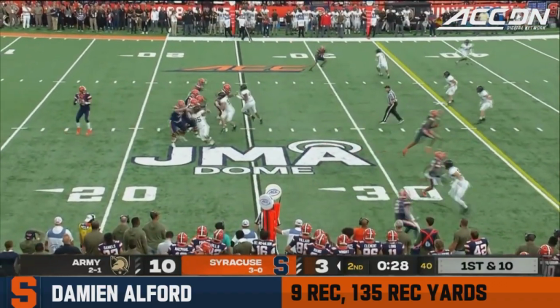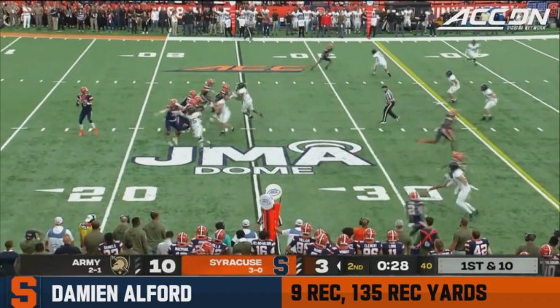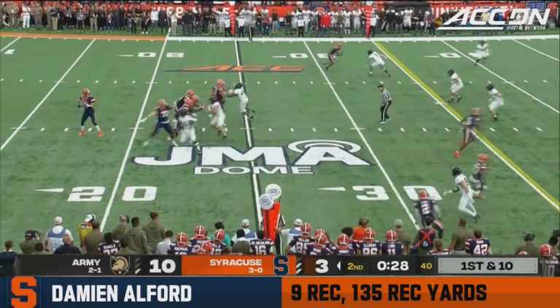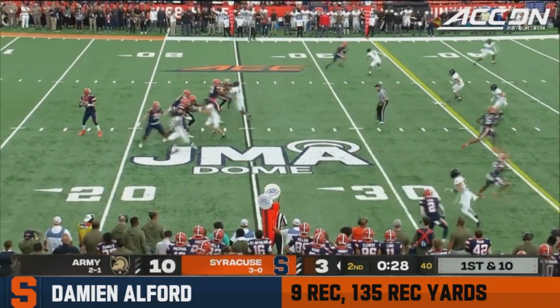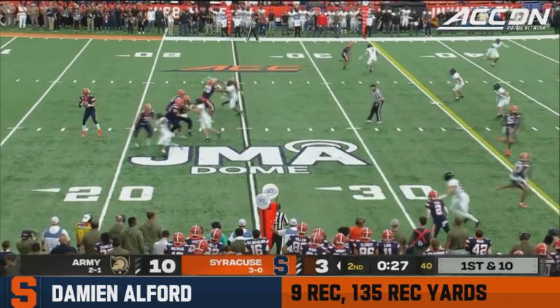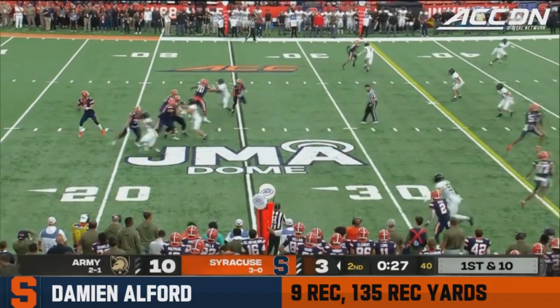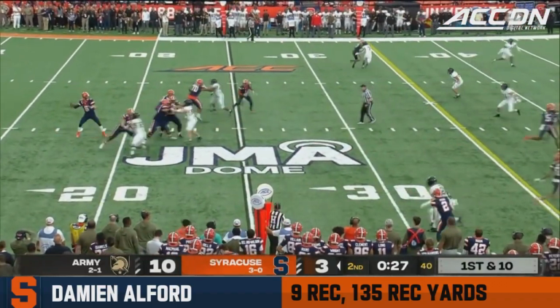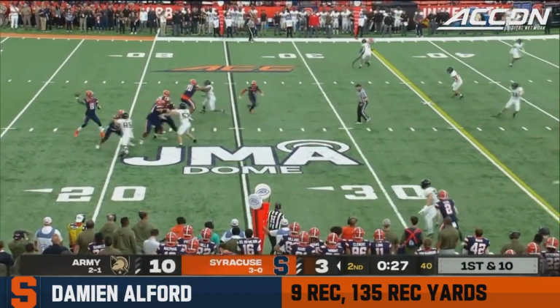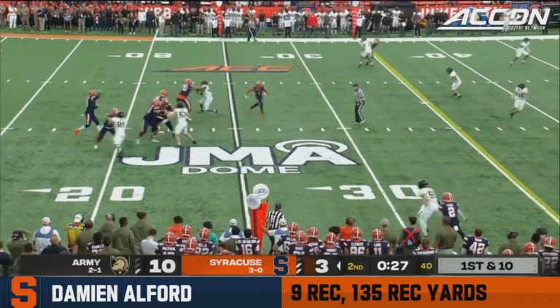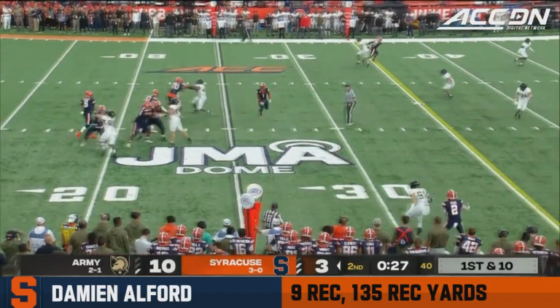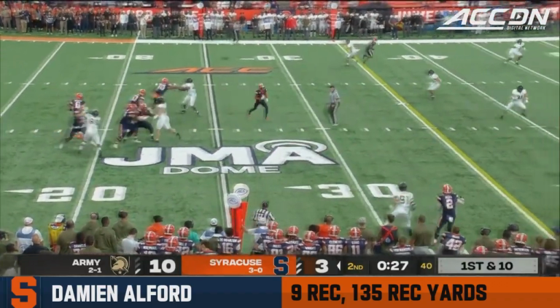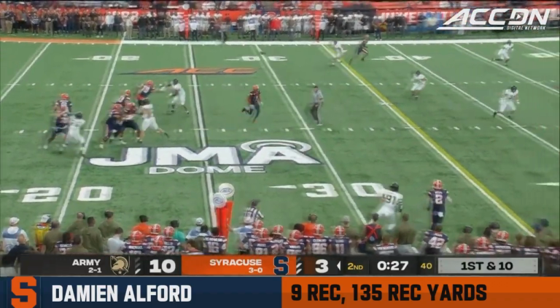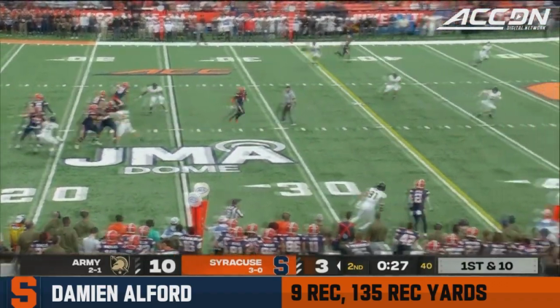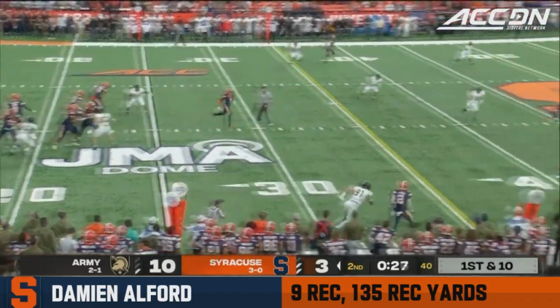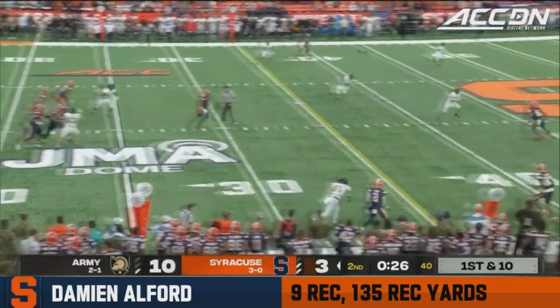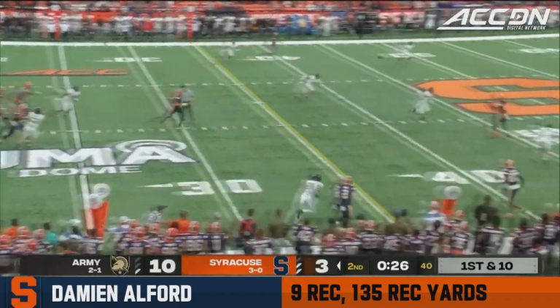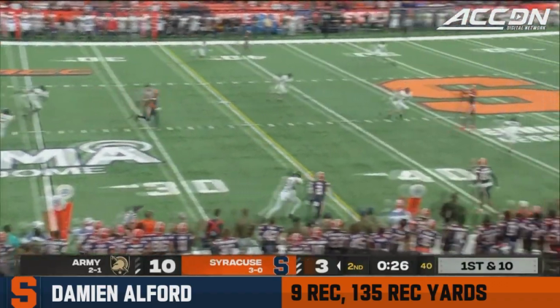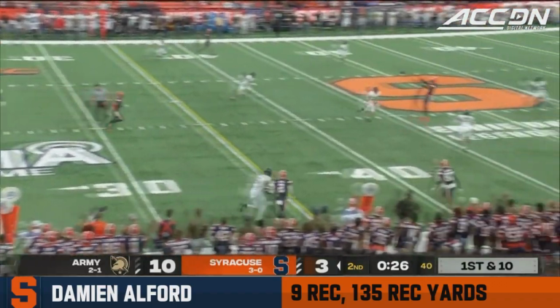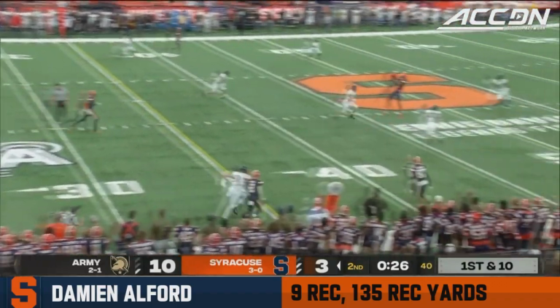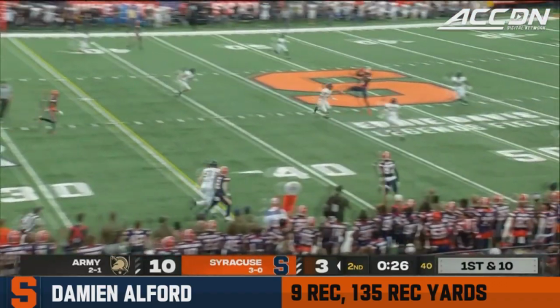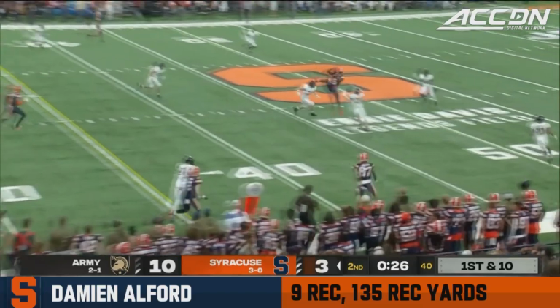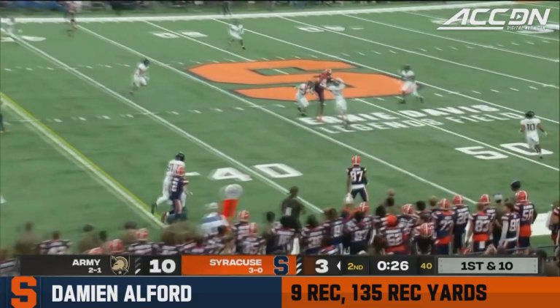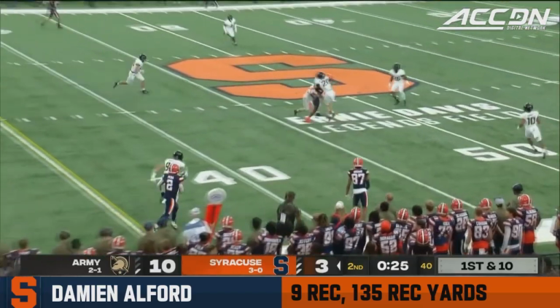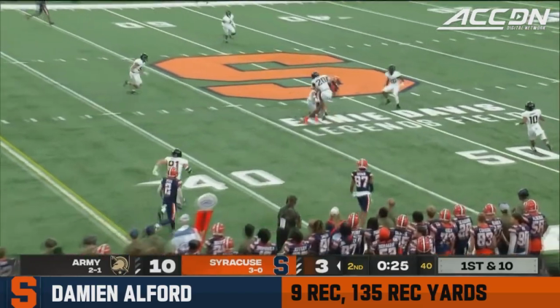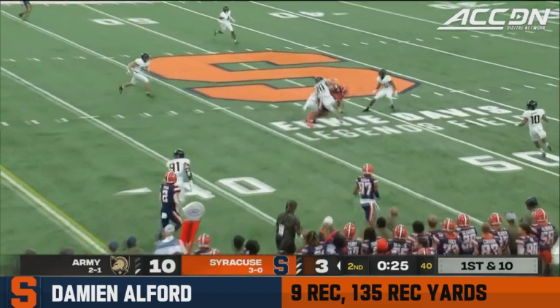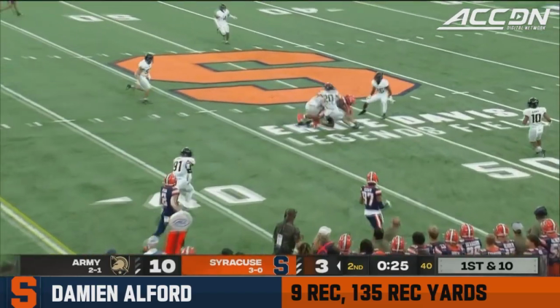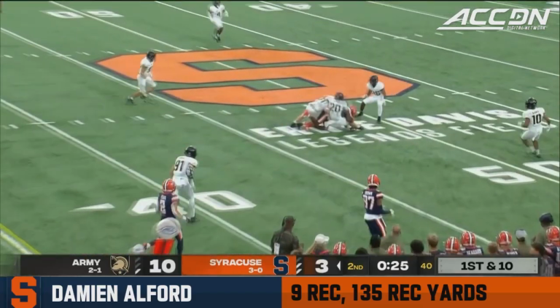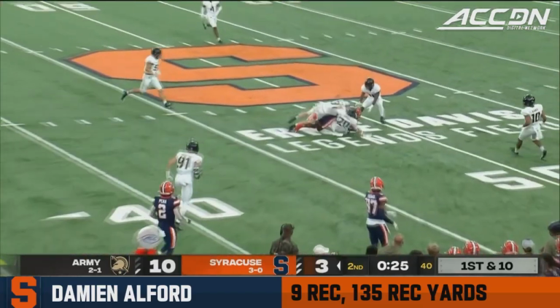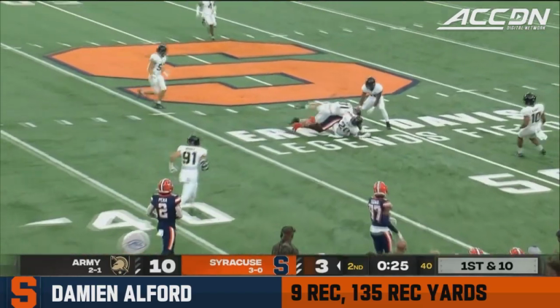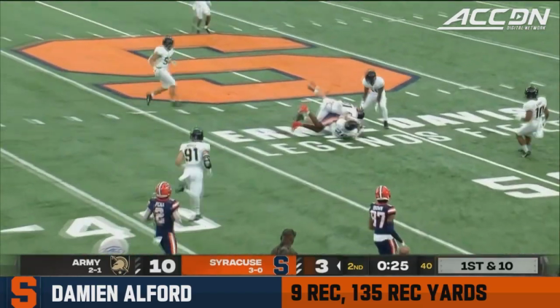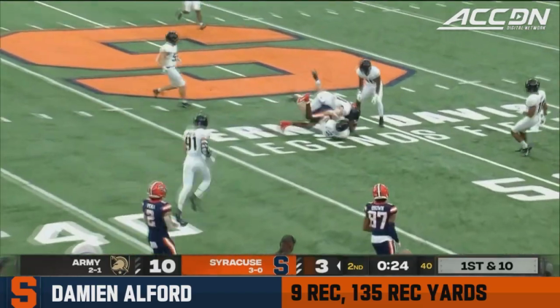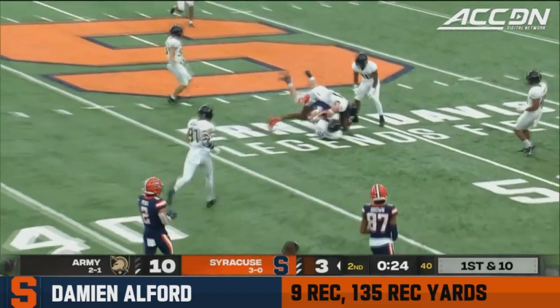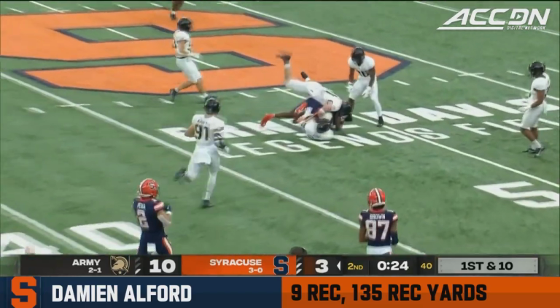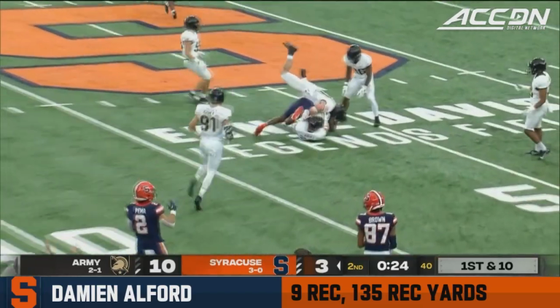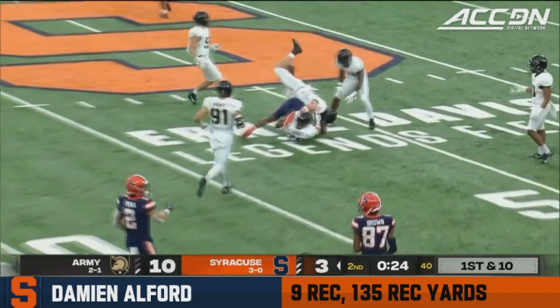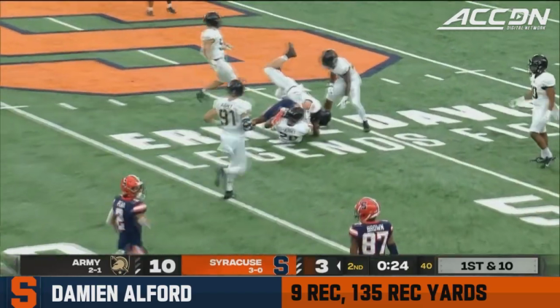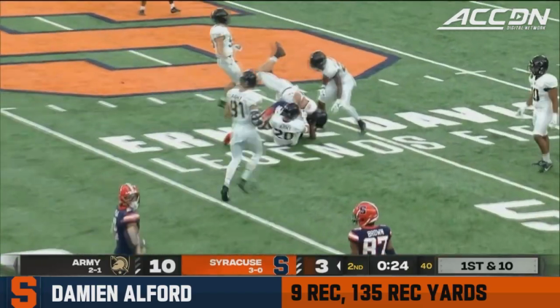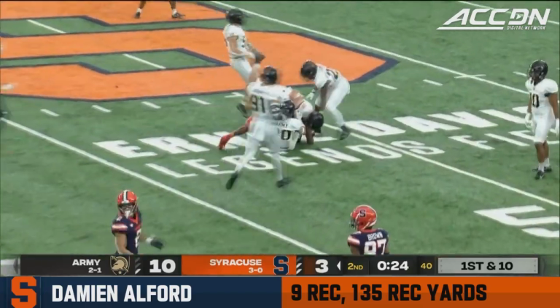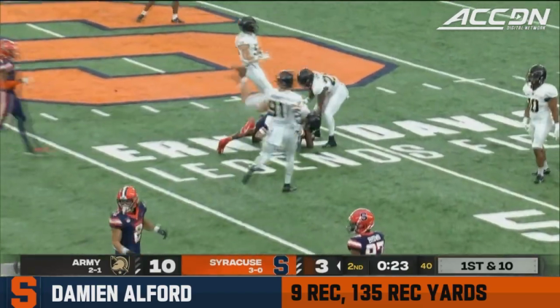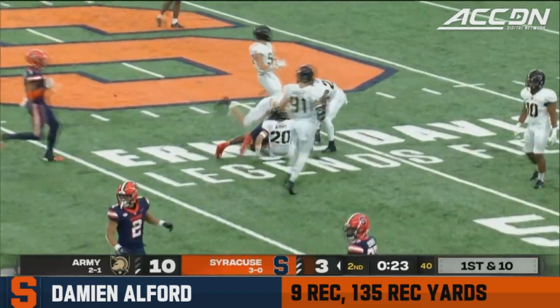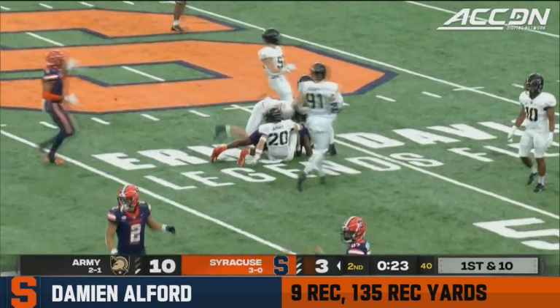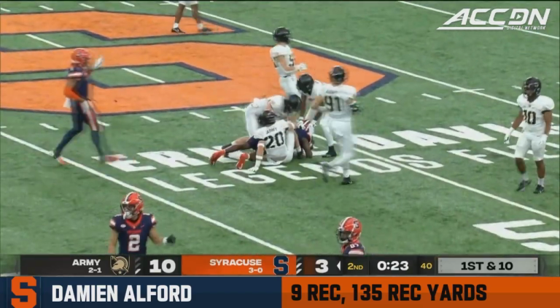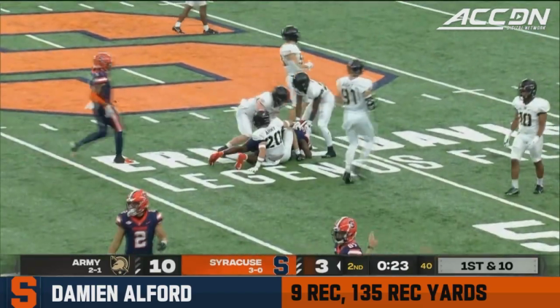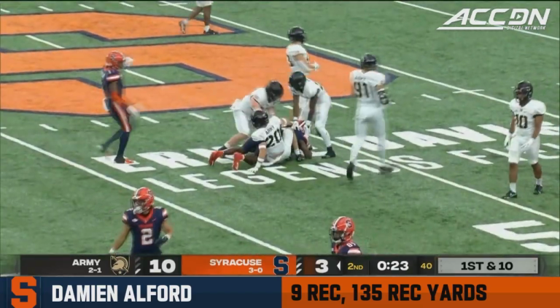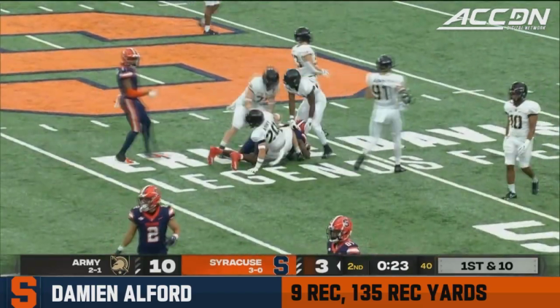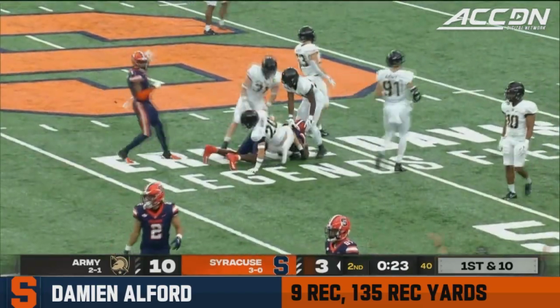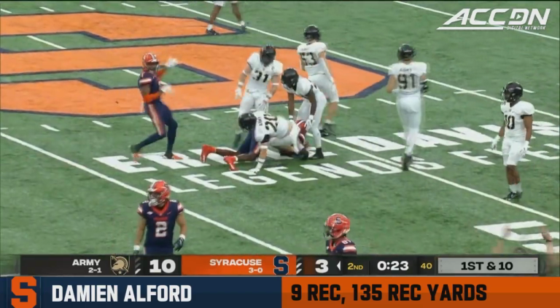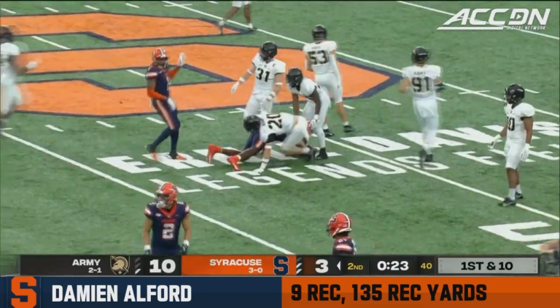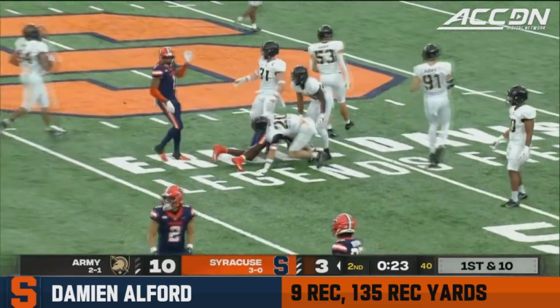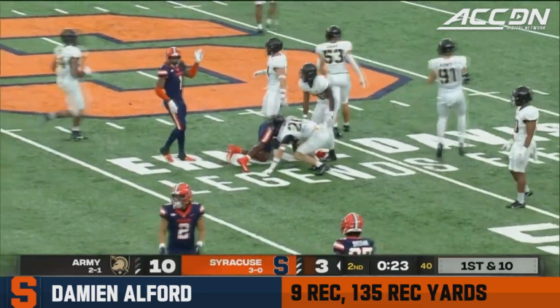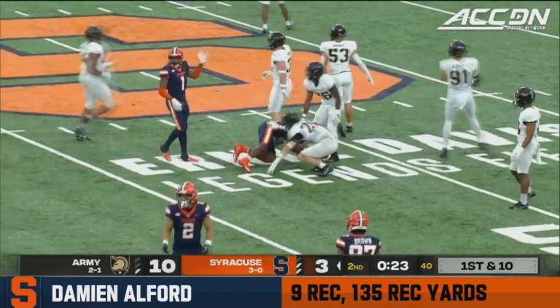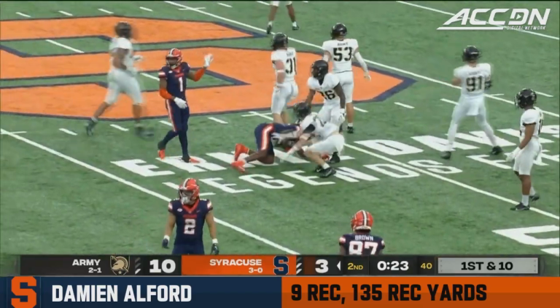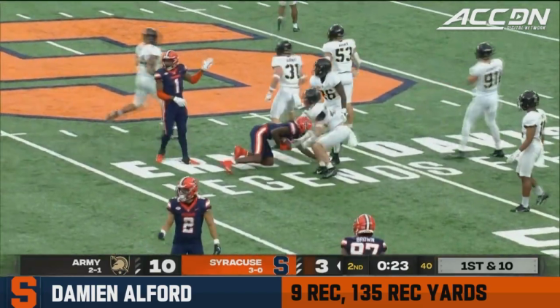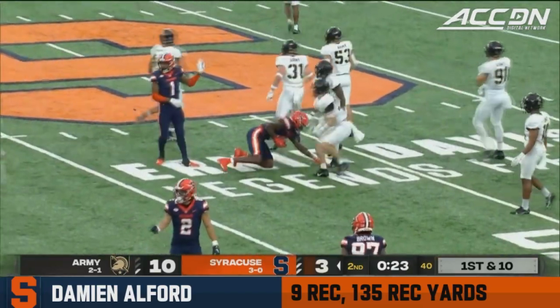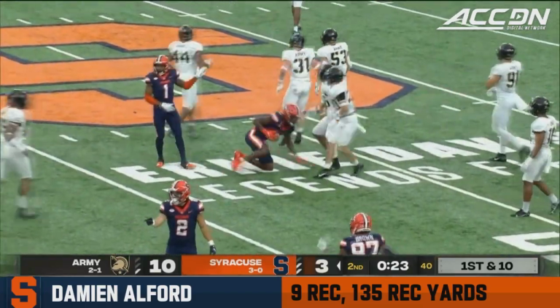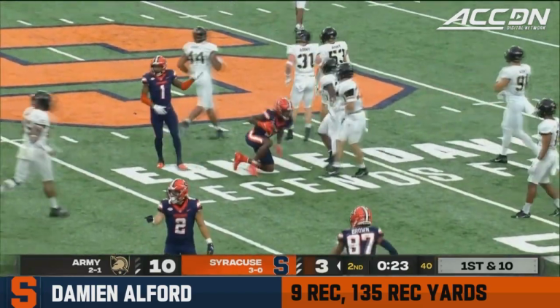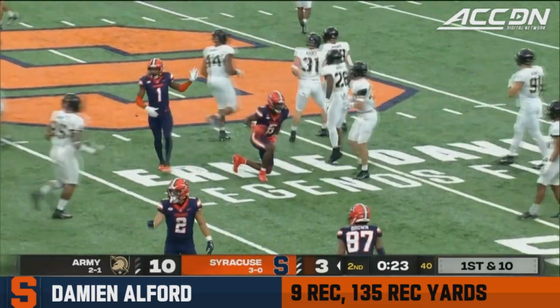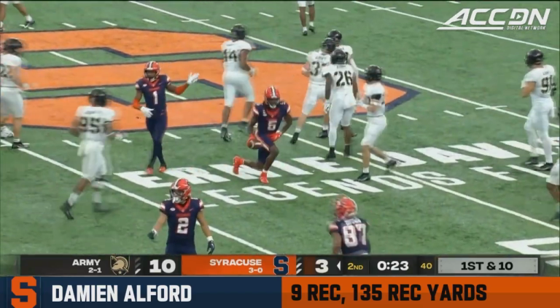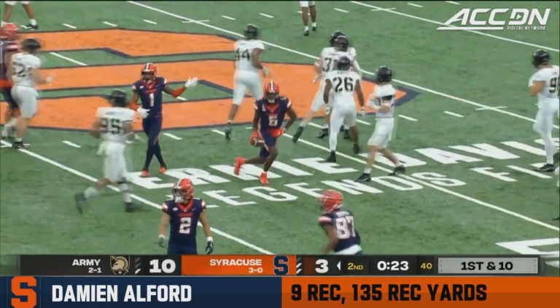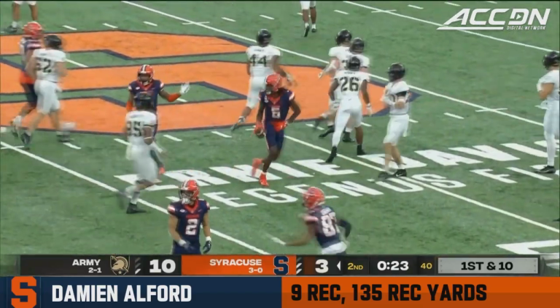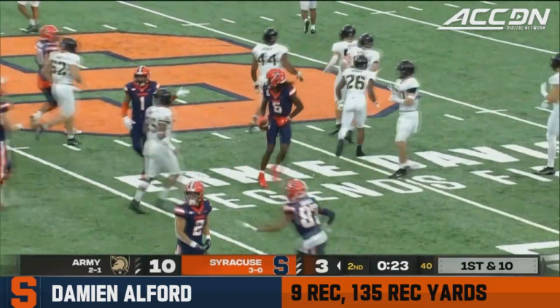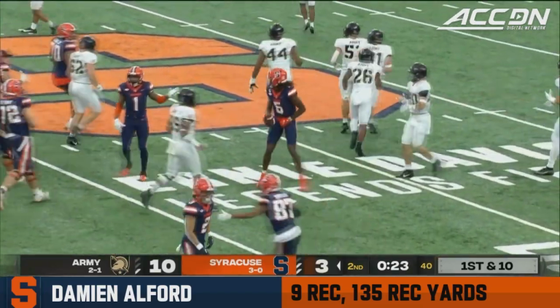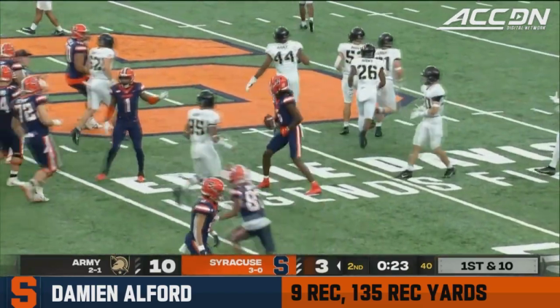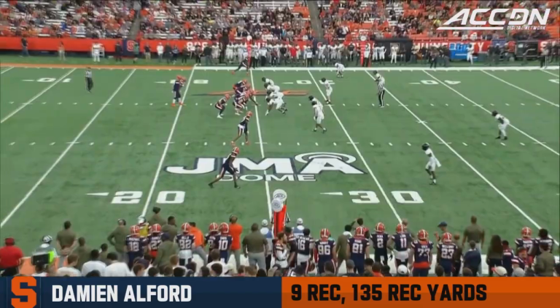Schrader, with just a handful of seconds to work with, has a receiver at midfield. Absorbs the hit, and Damian Alford brings it in.